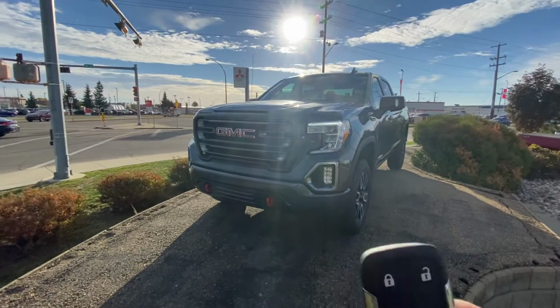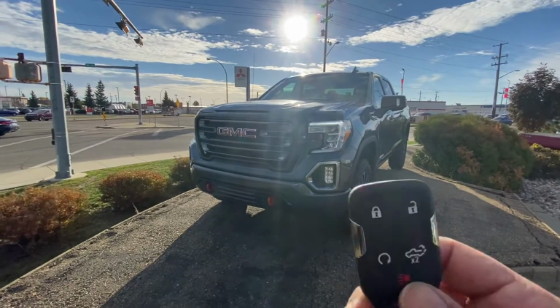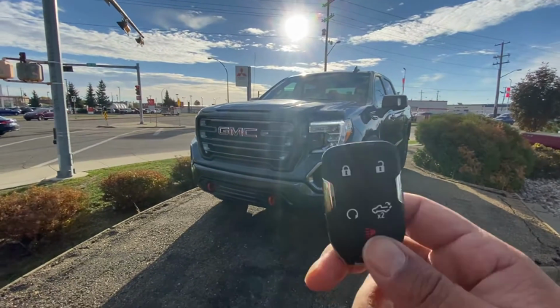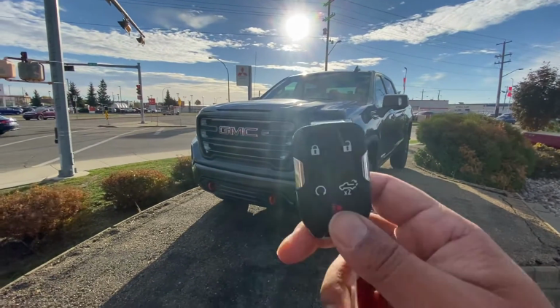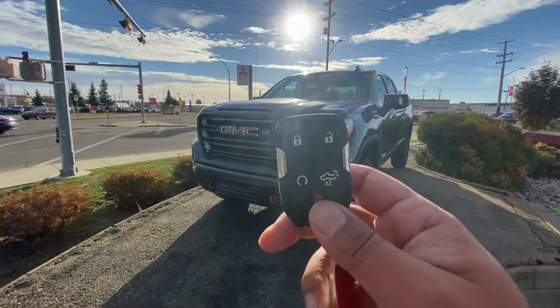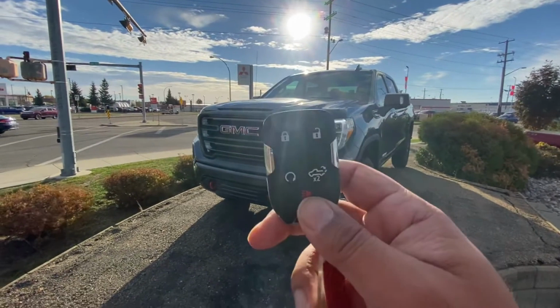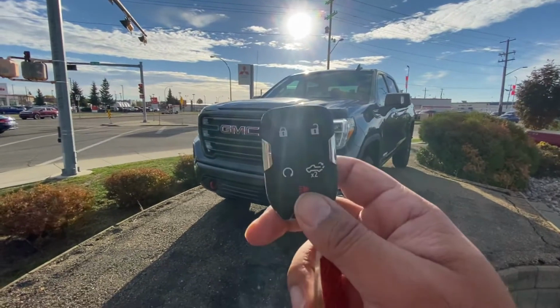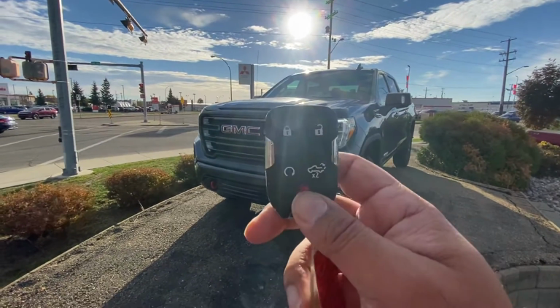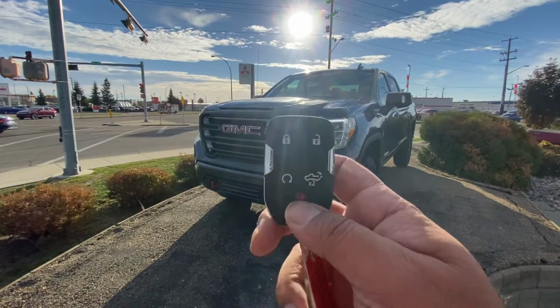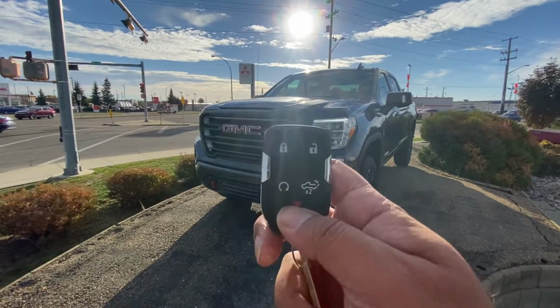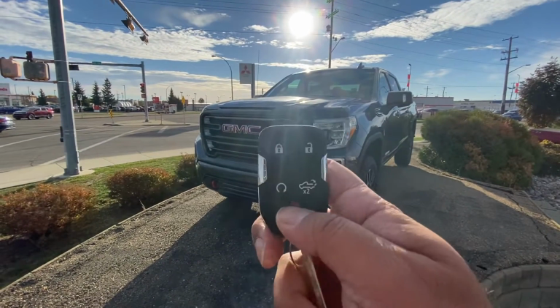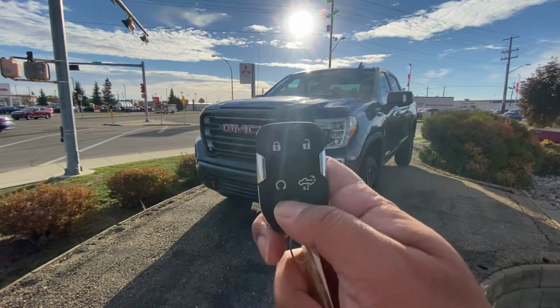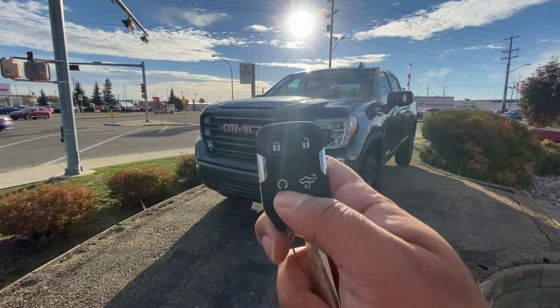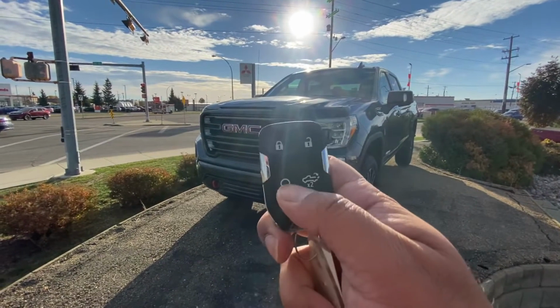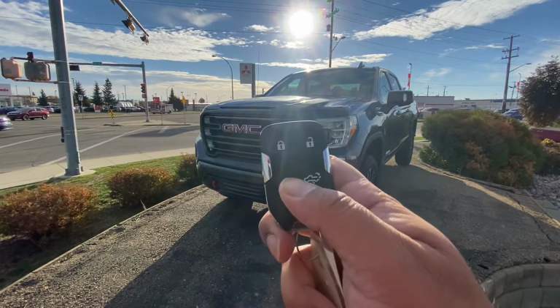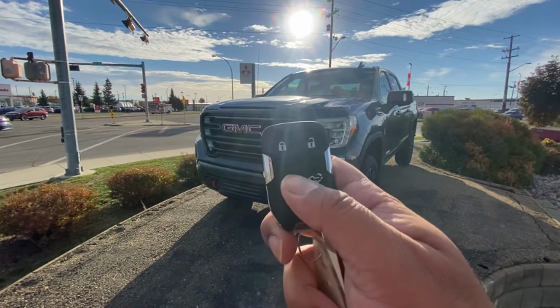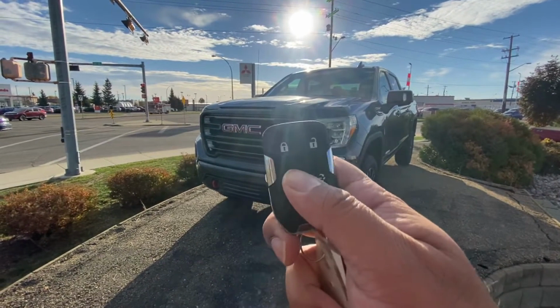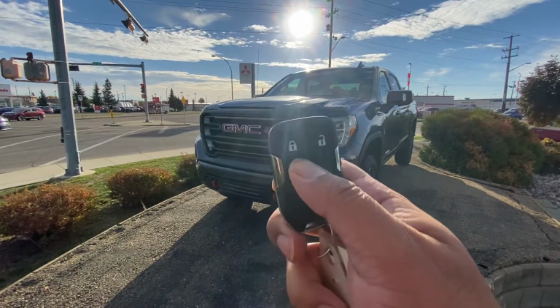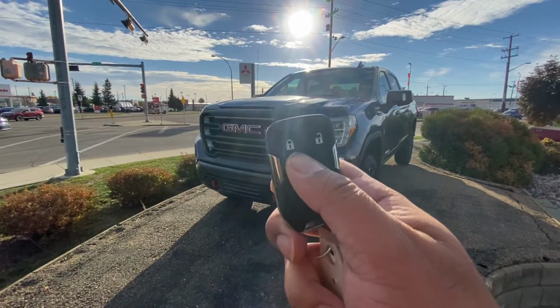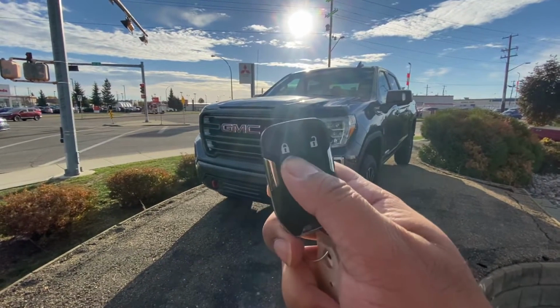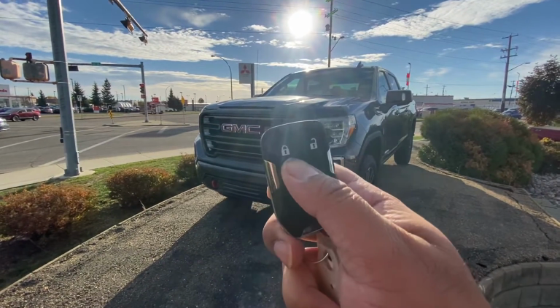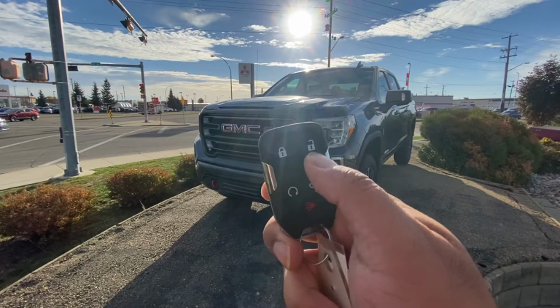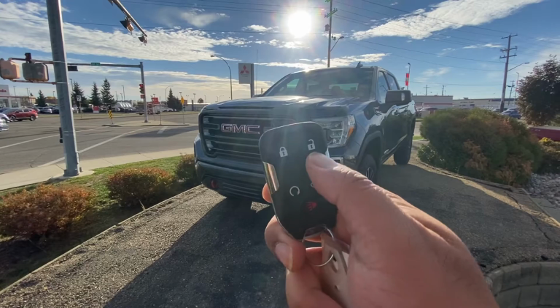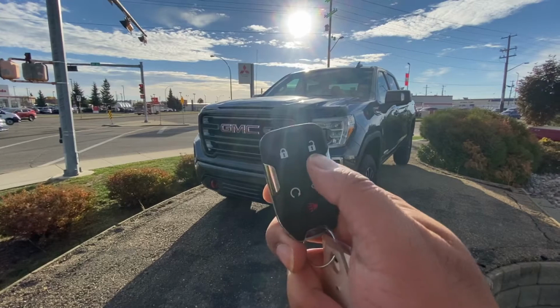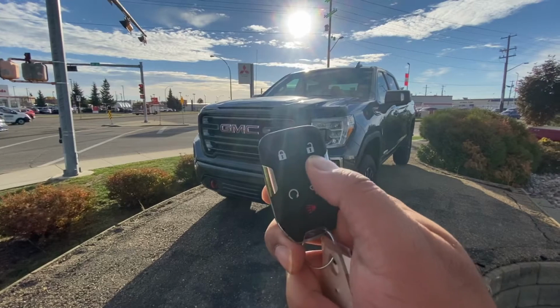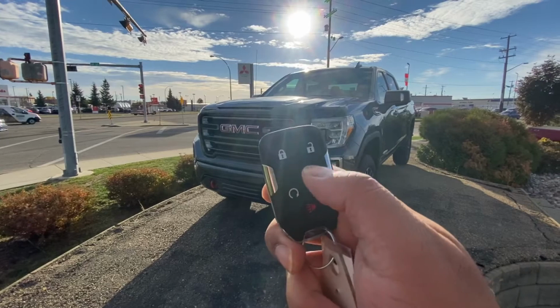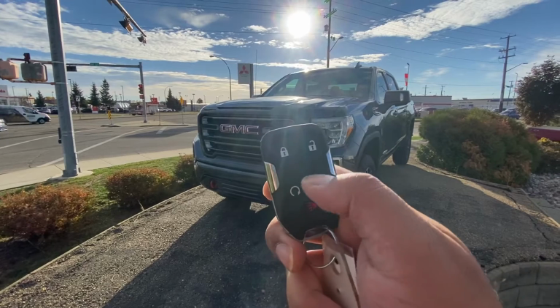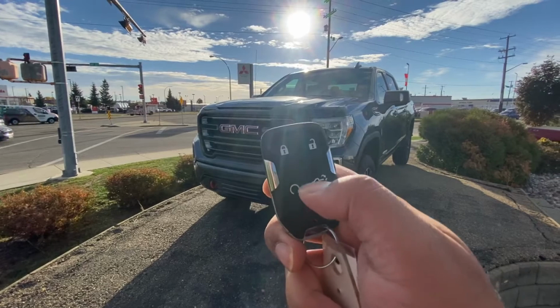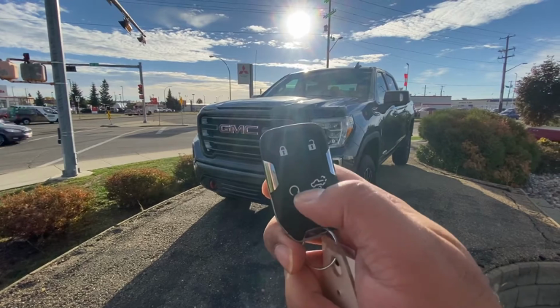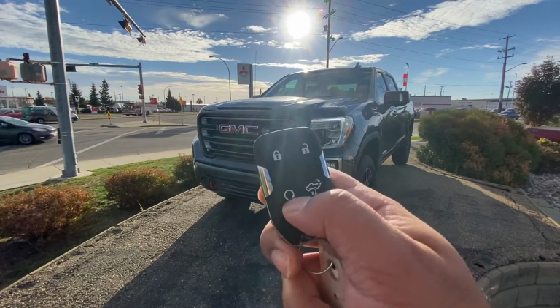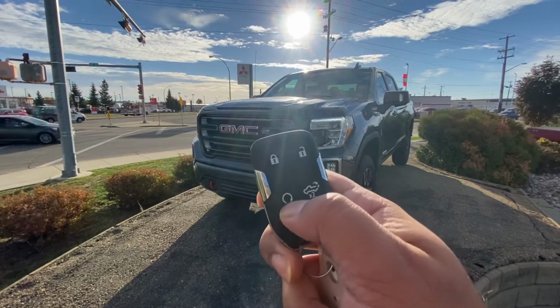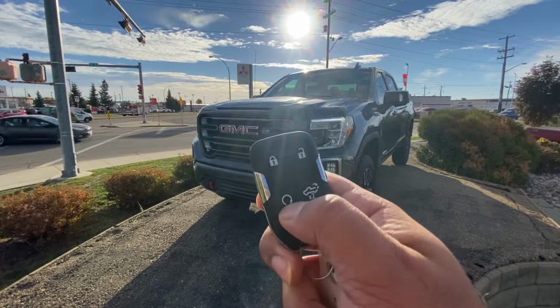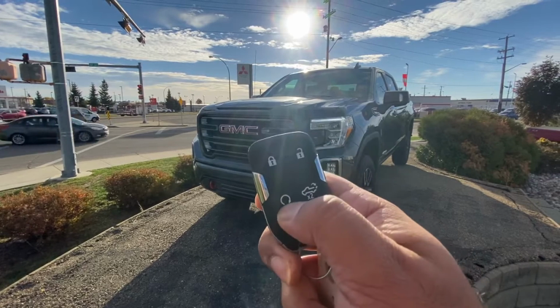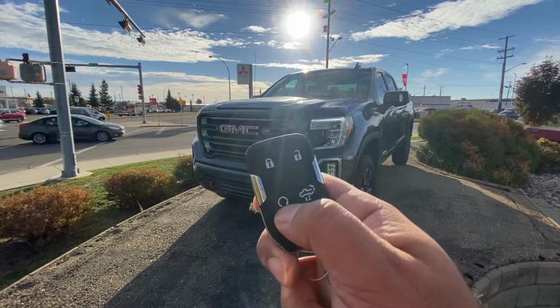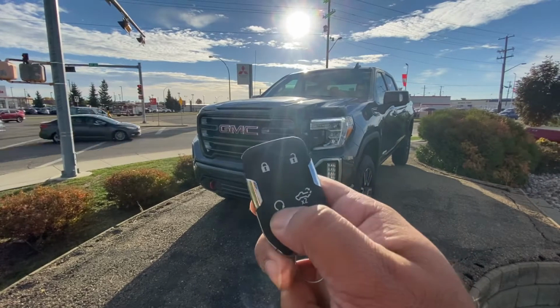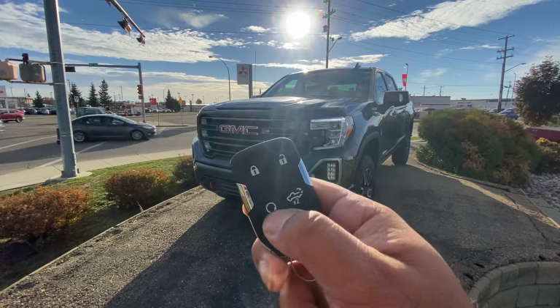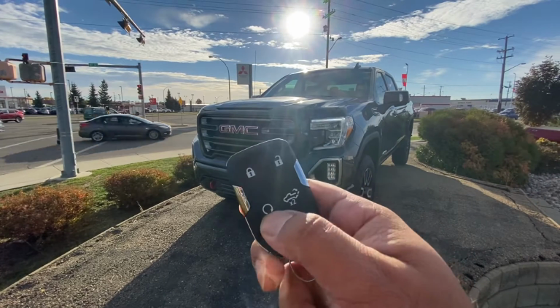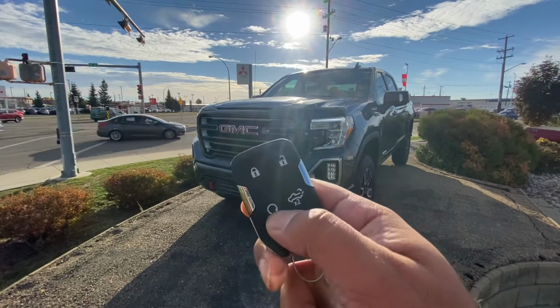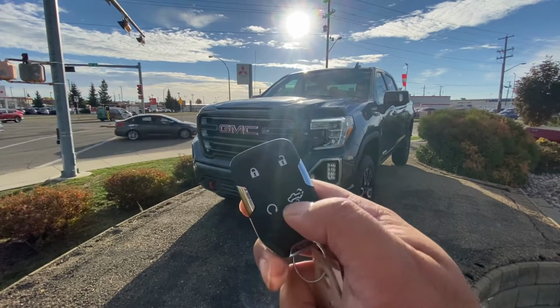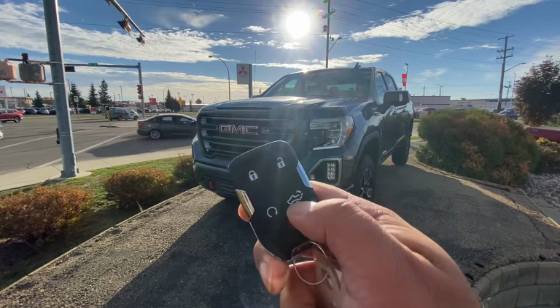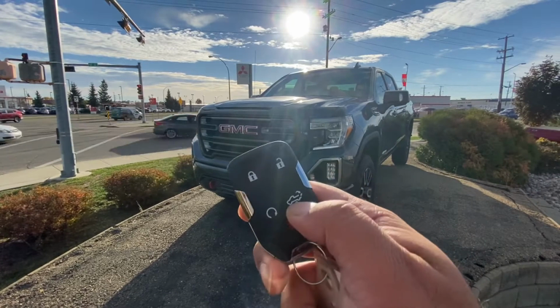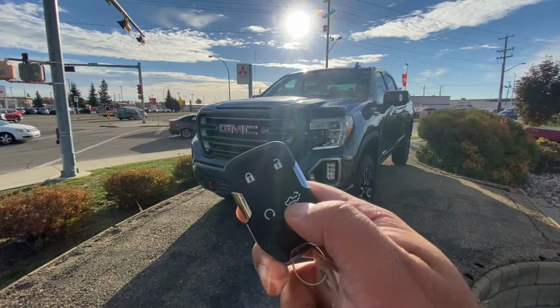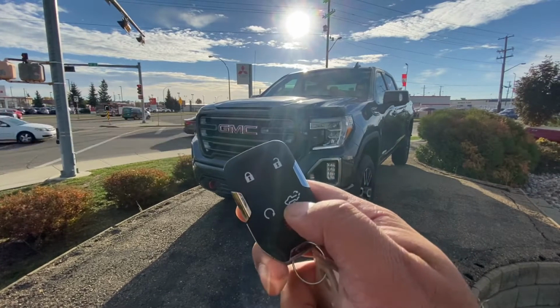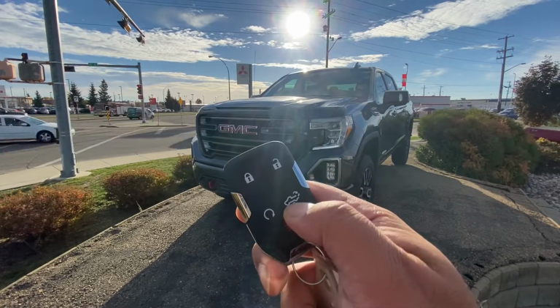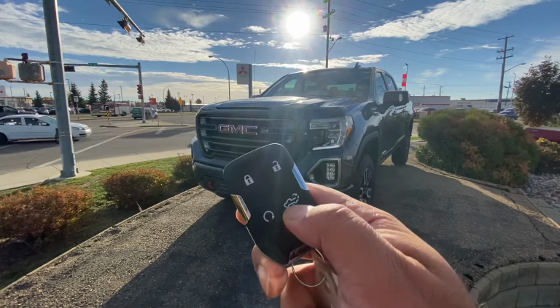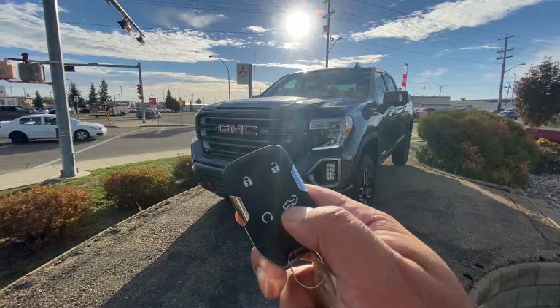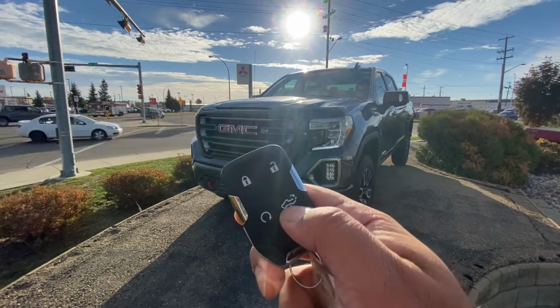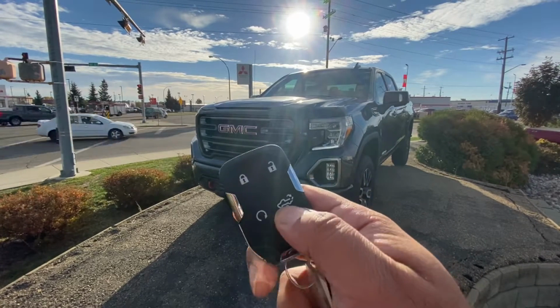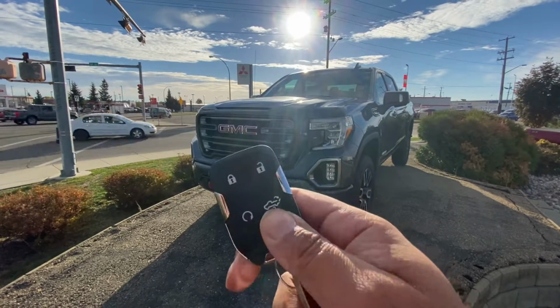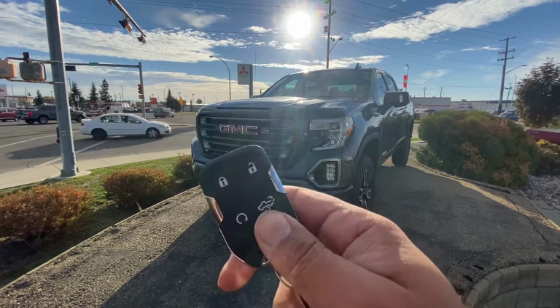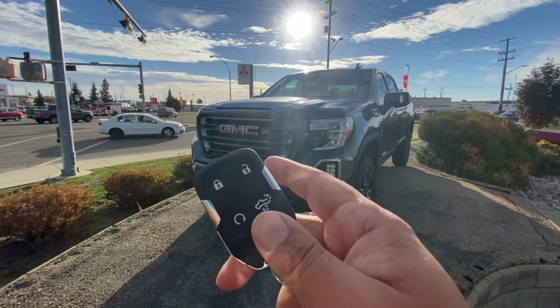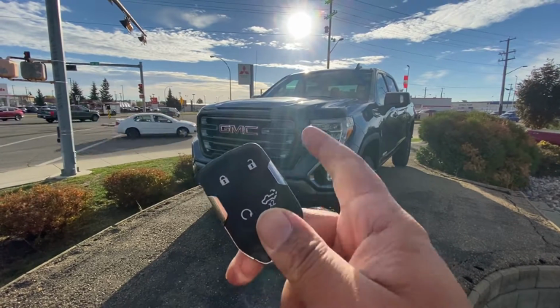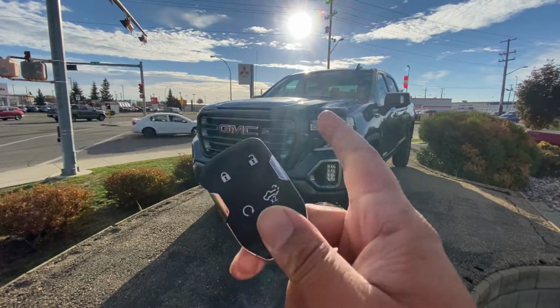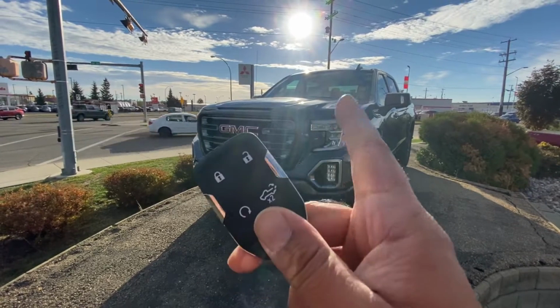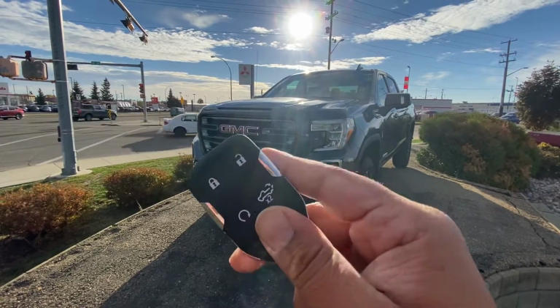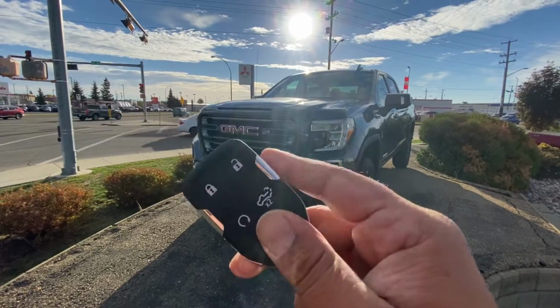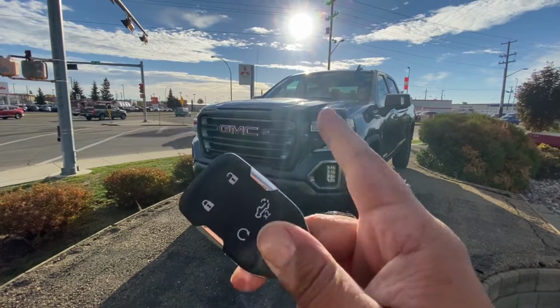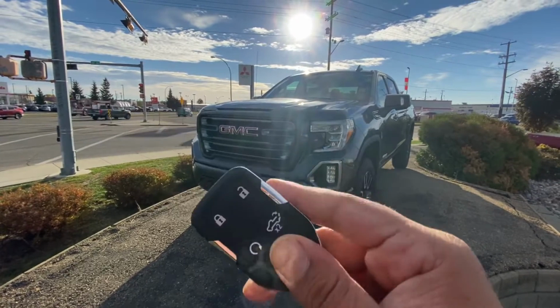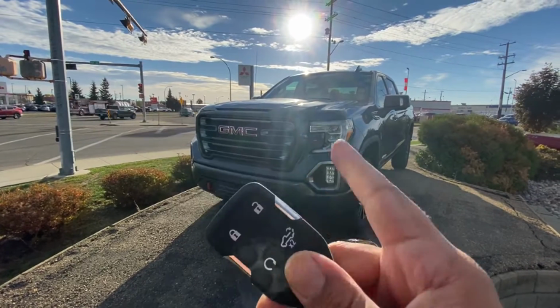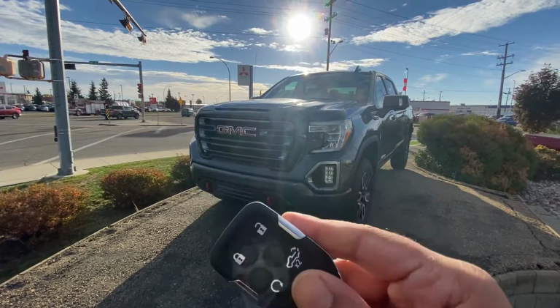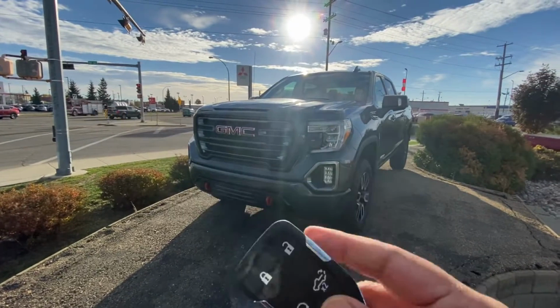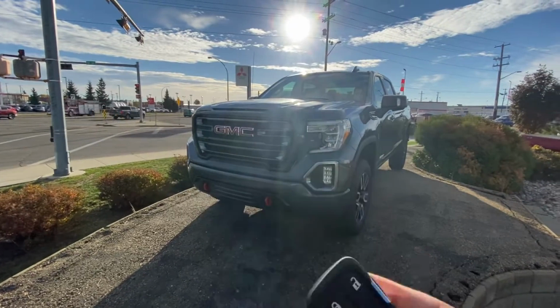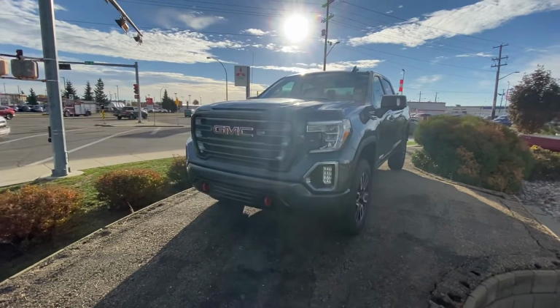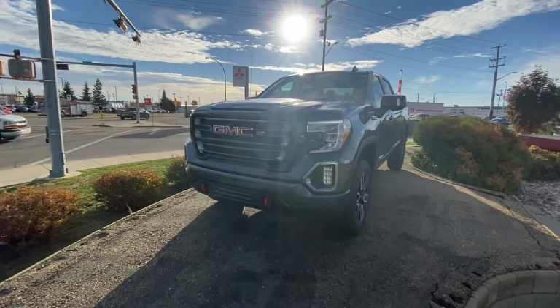I'm going to start with the key — as you can see it comes with lock, unlock, built-in remote start, and the tailgate opener. The key is located inside the key fob.